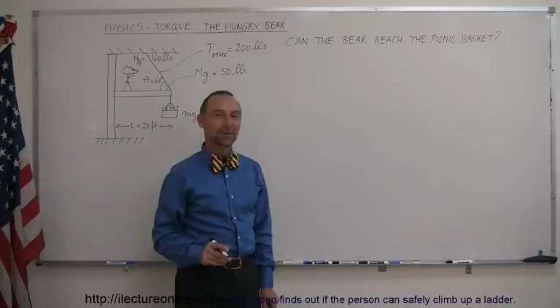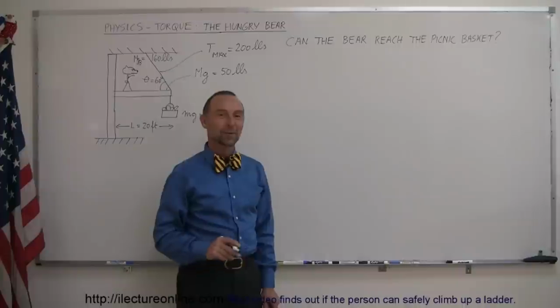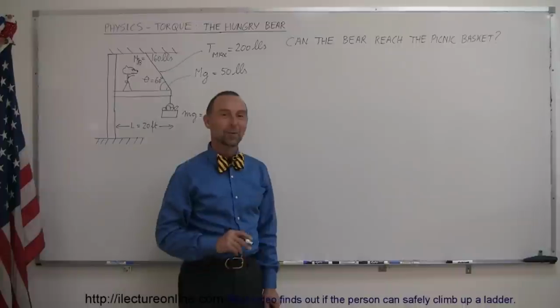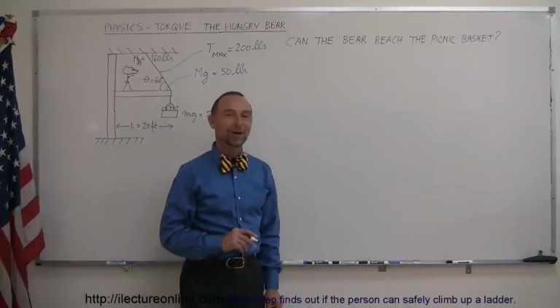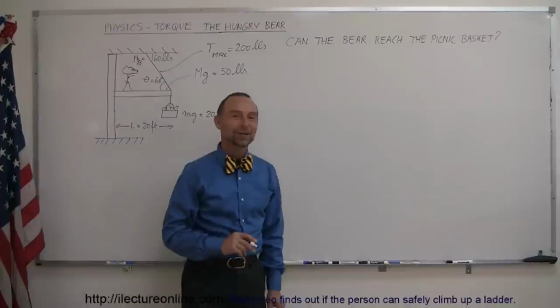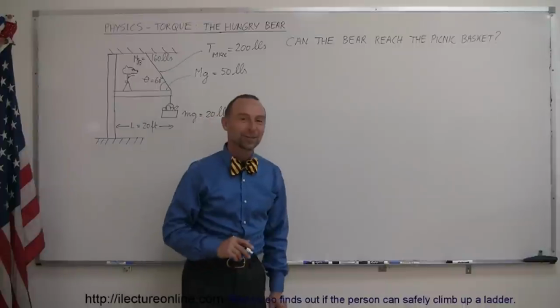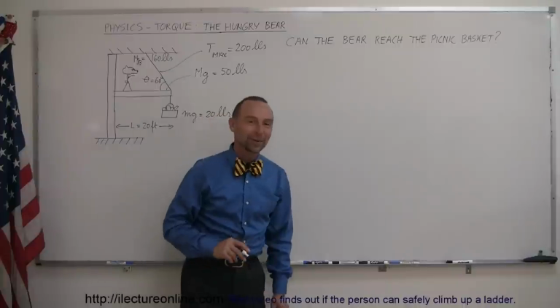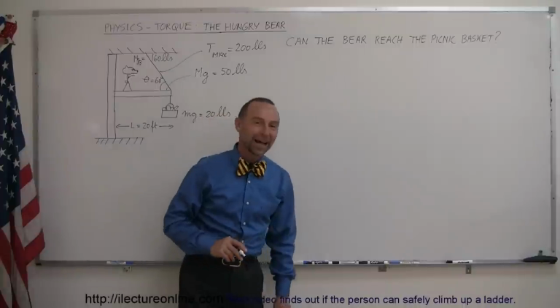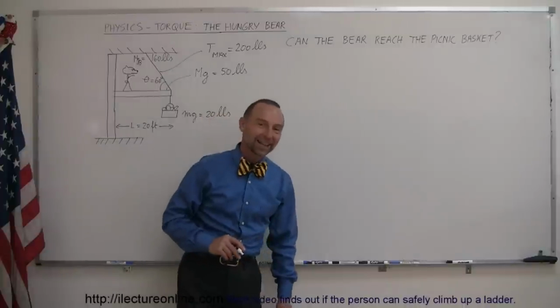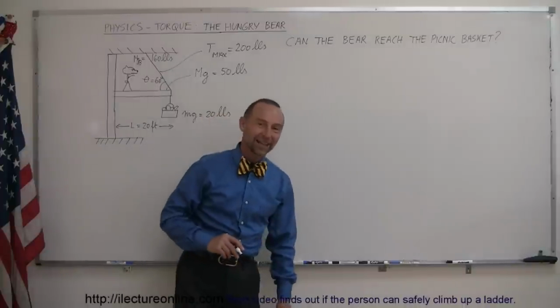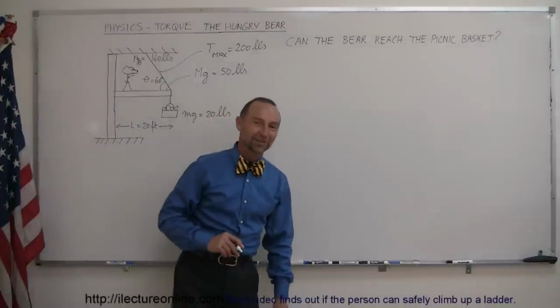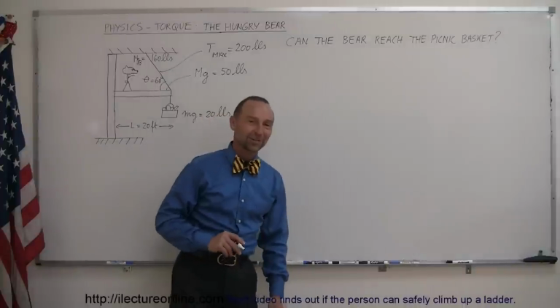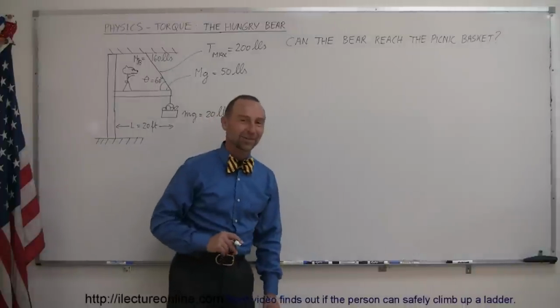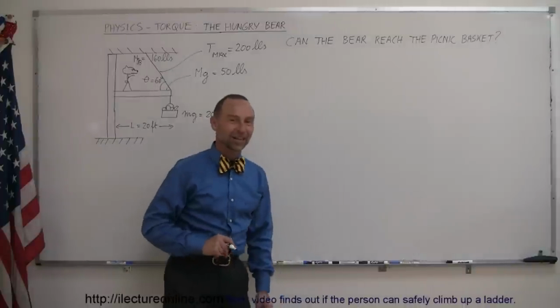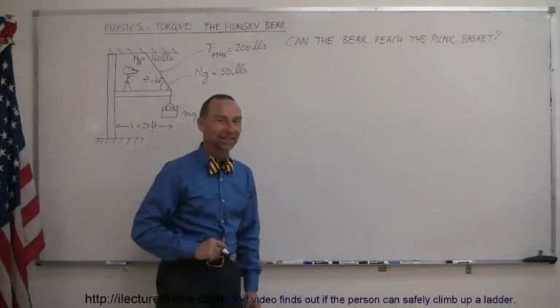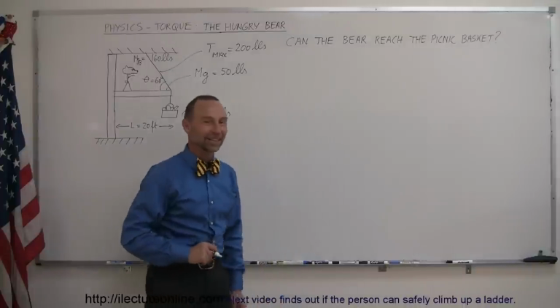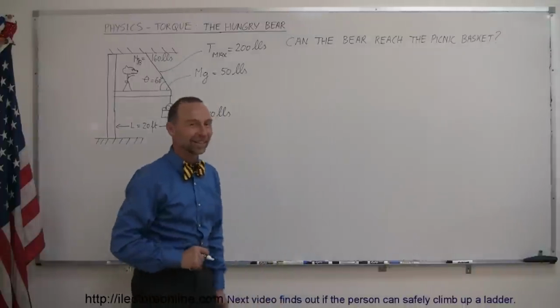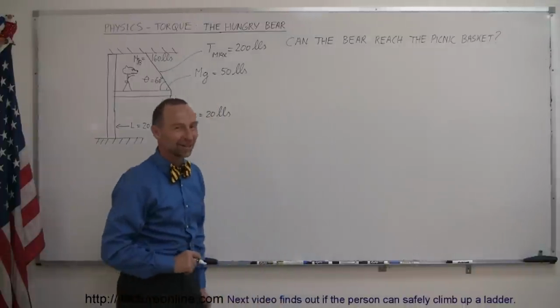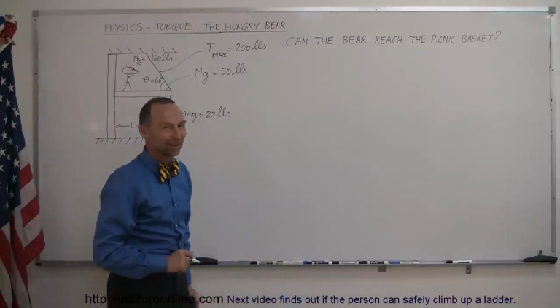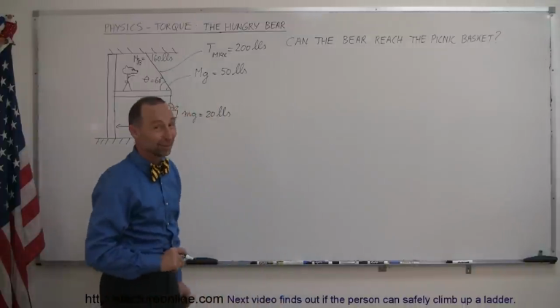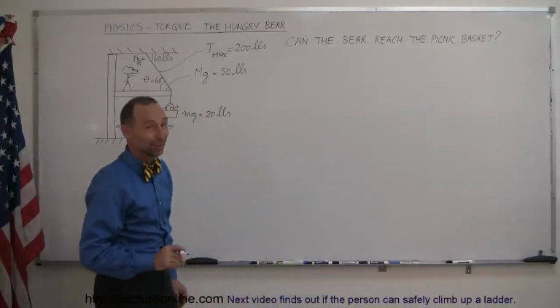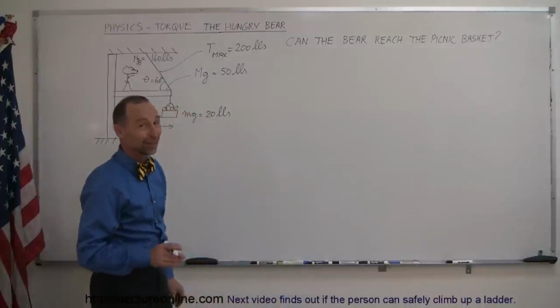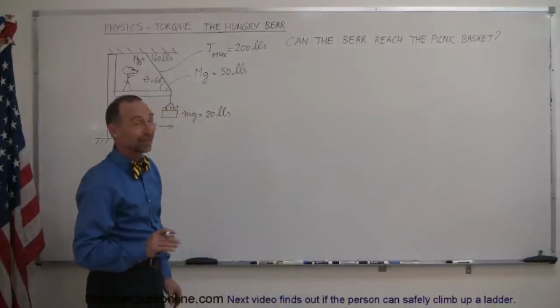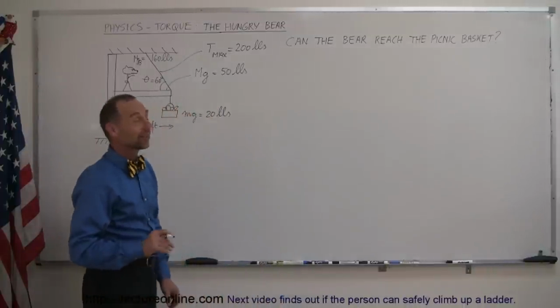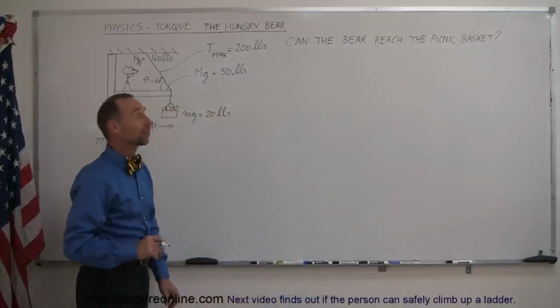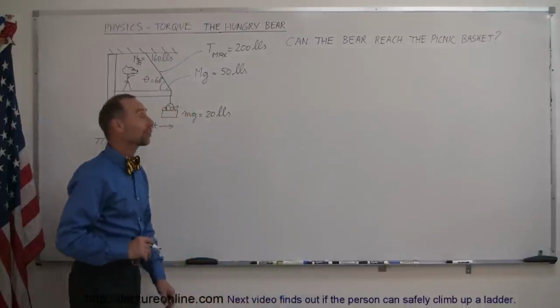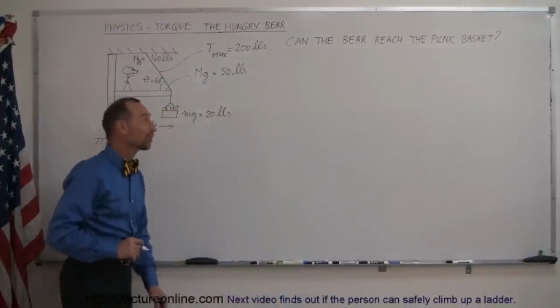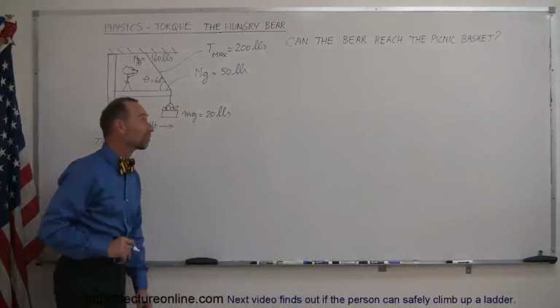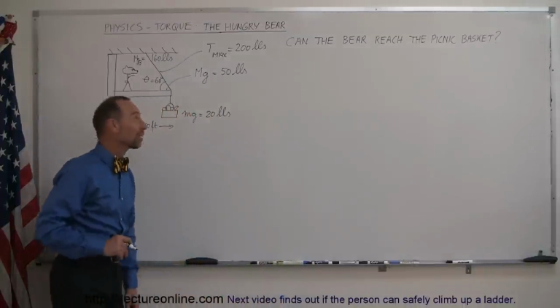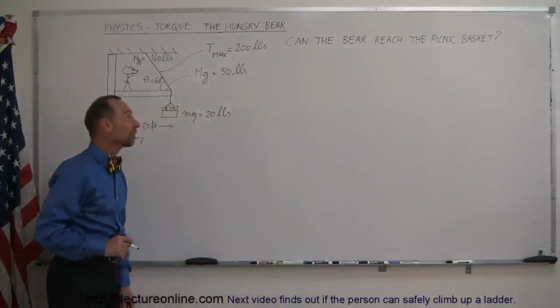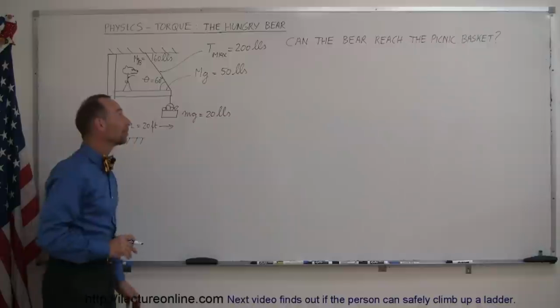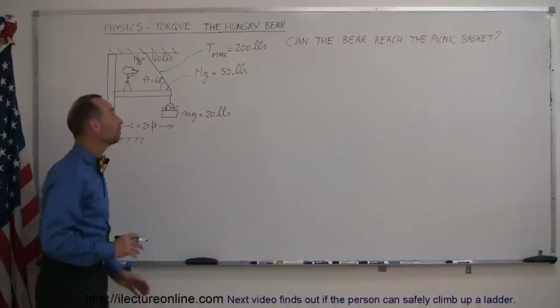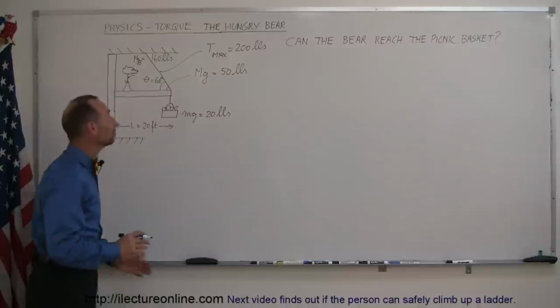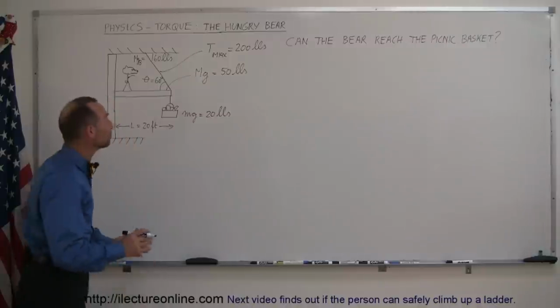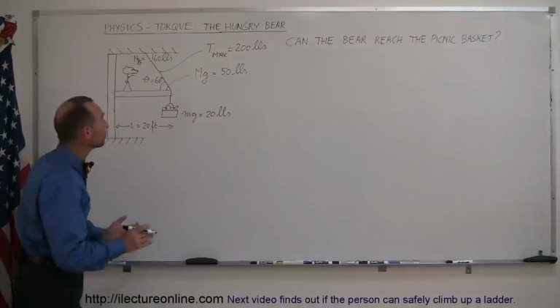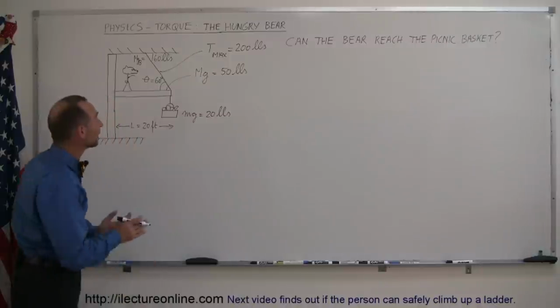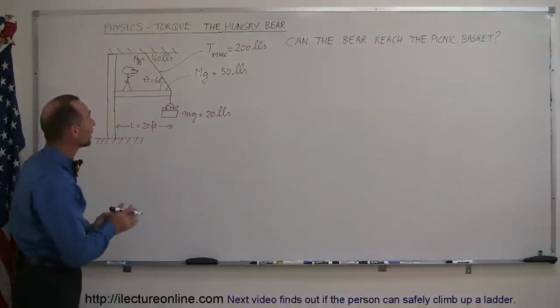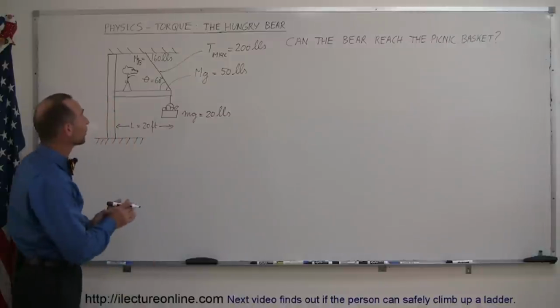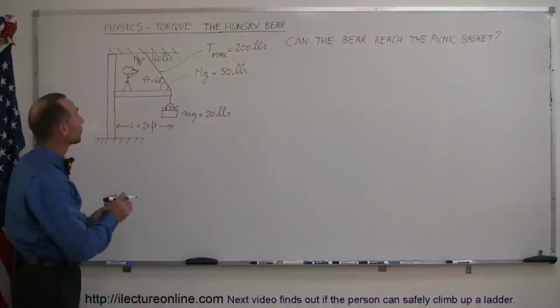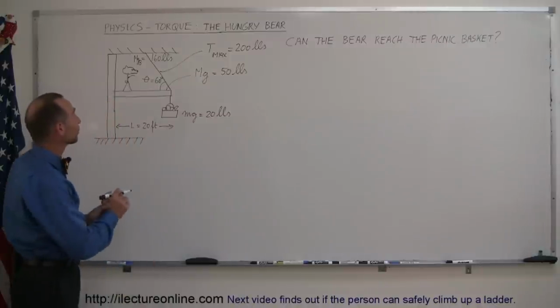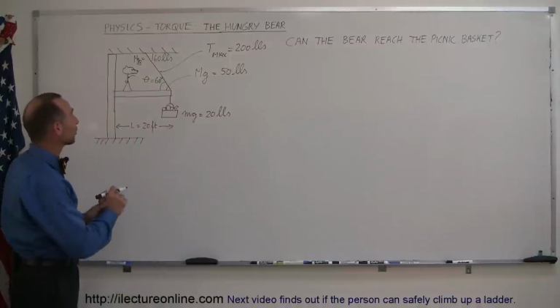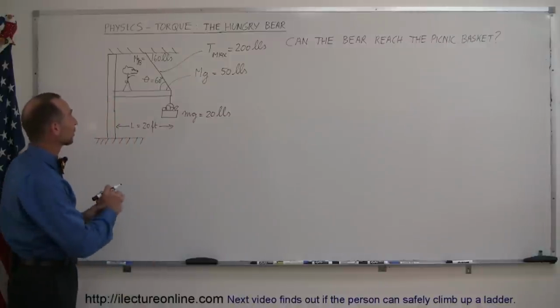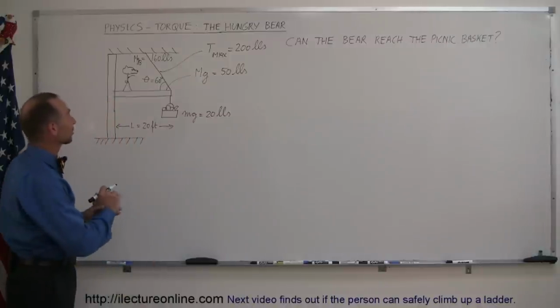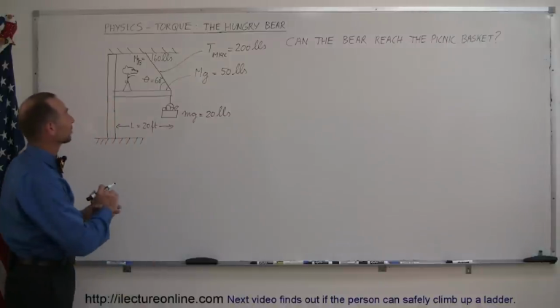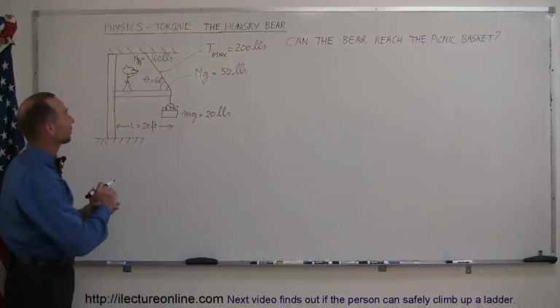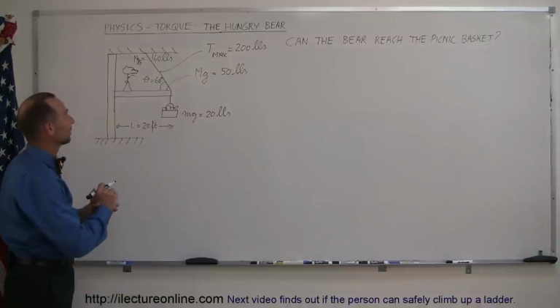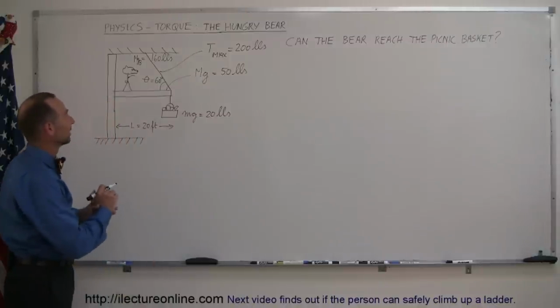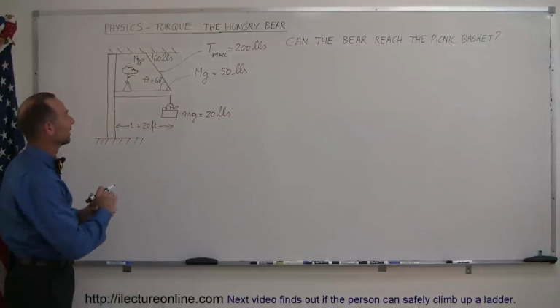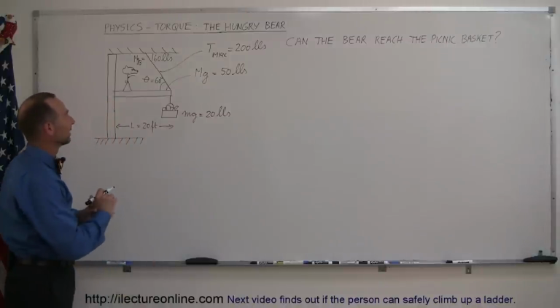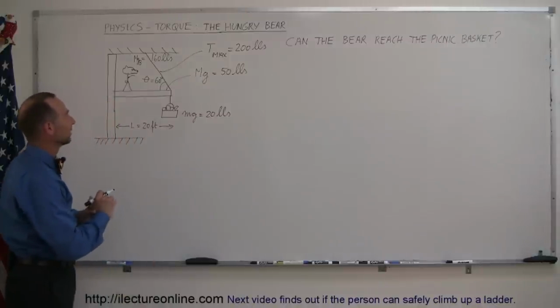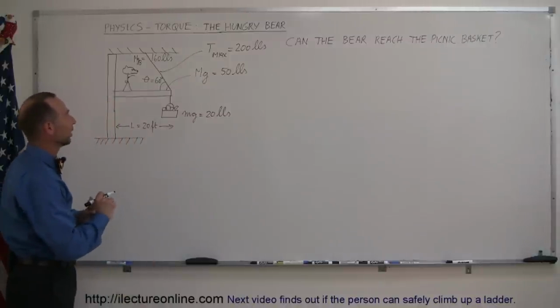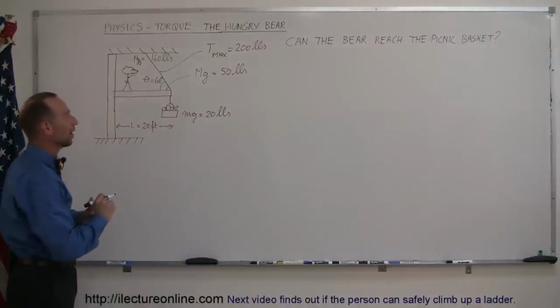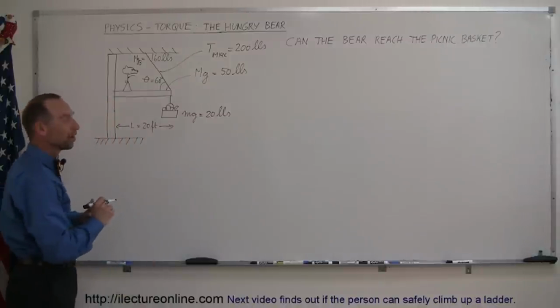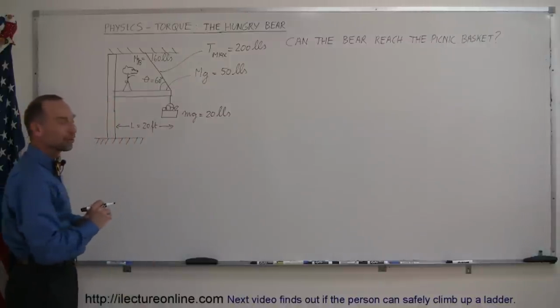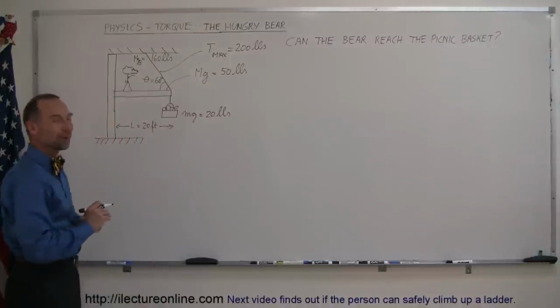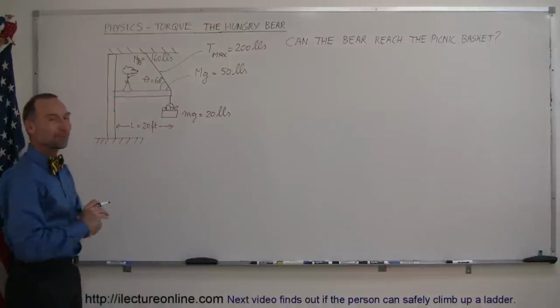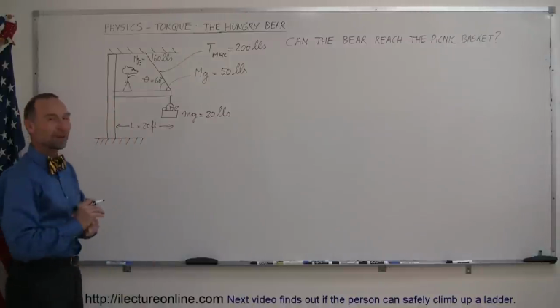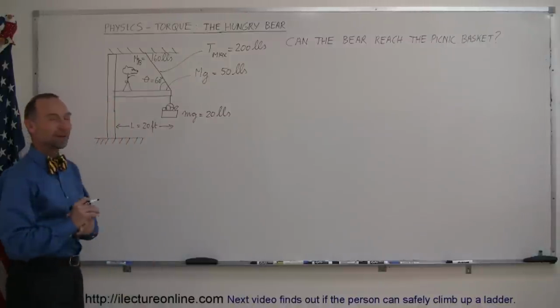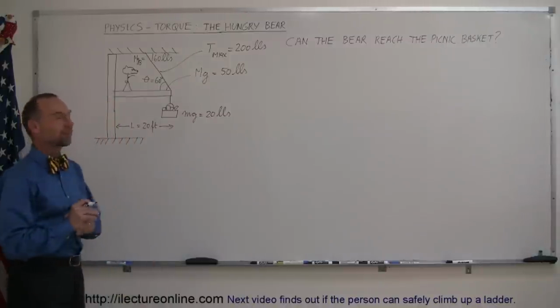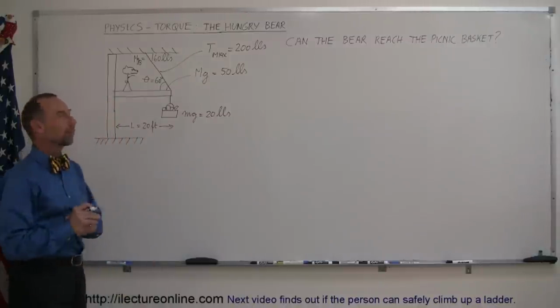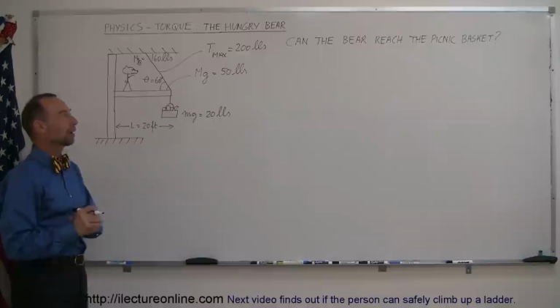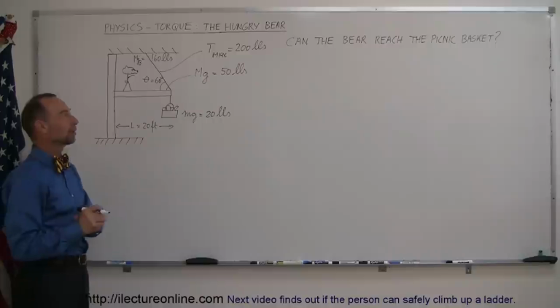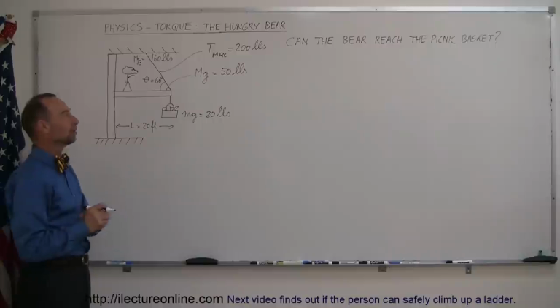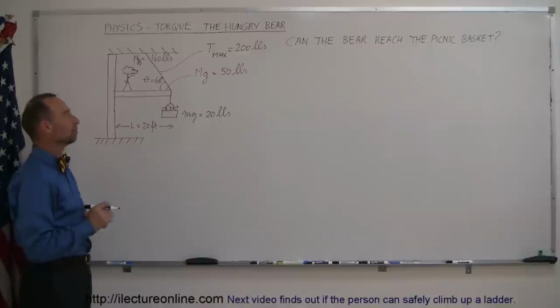Welcome to I'd Like to Turn On Line. Here's a really interesting problem dealing with torques: the hungry bear problem.